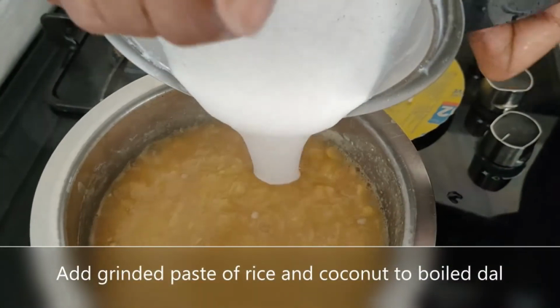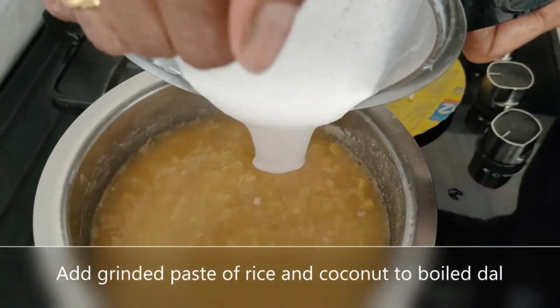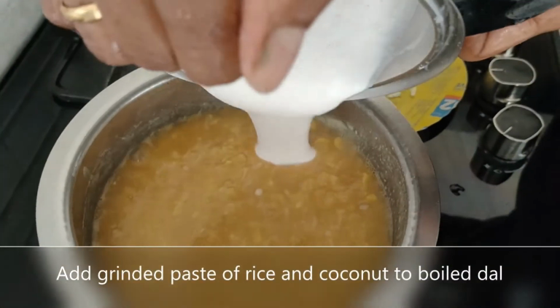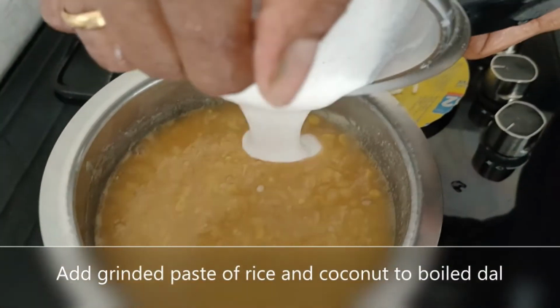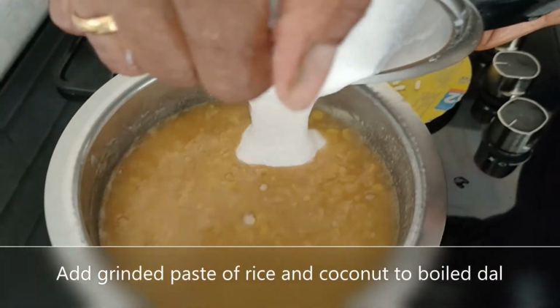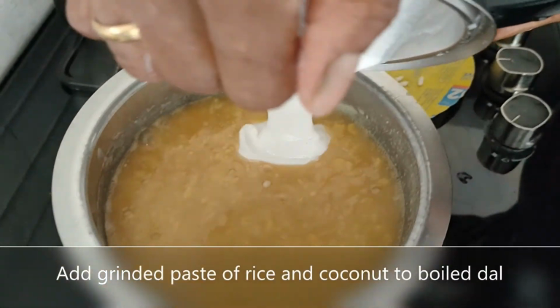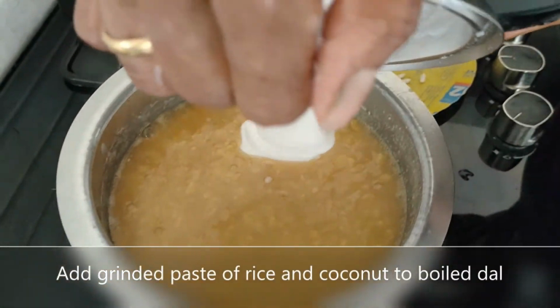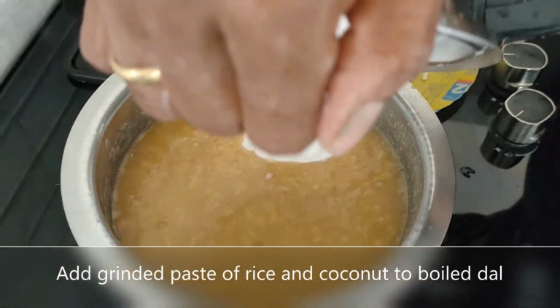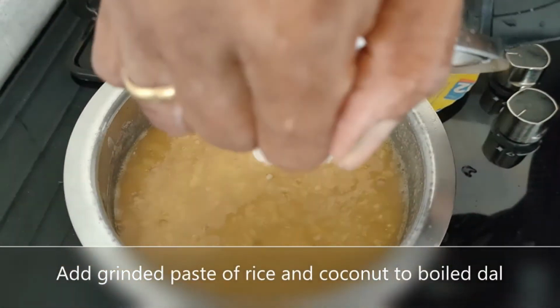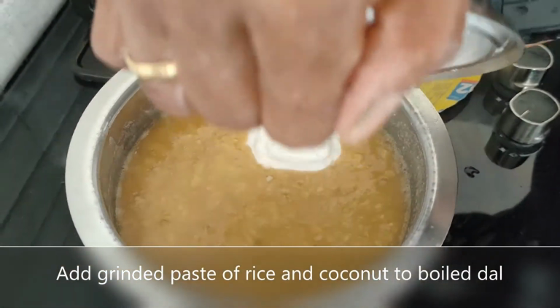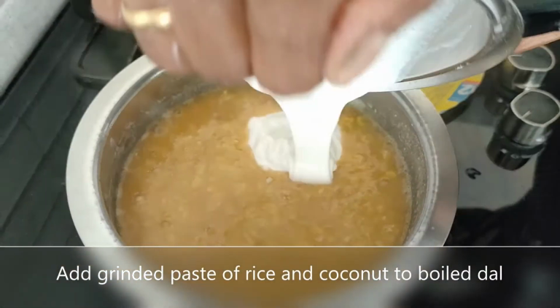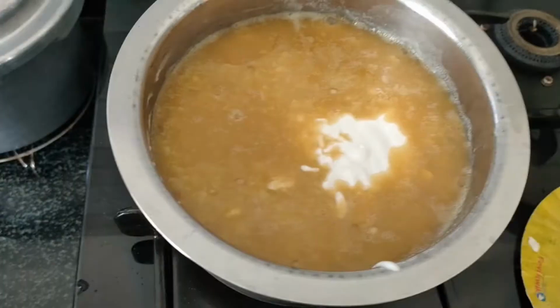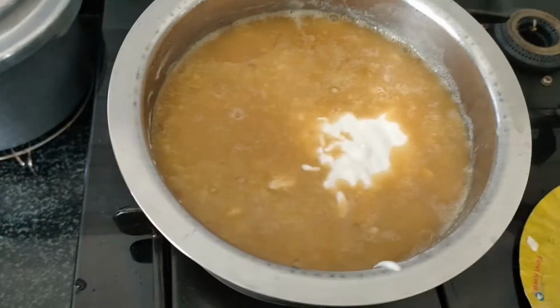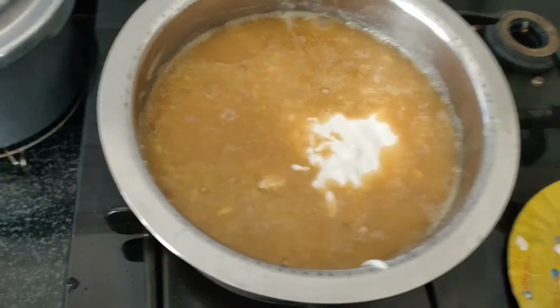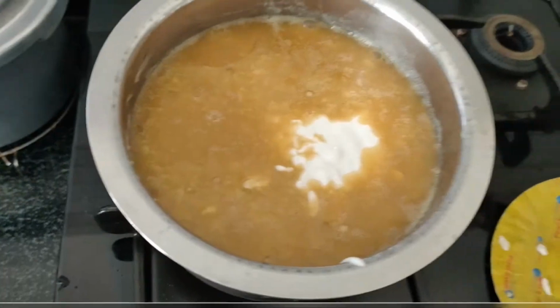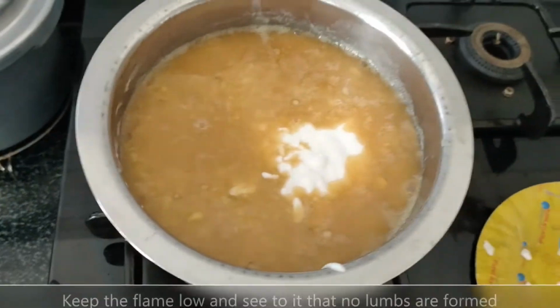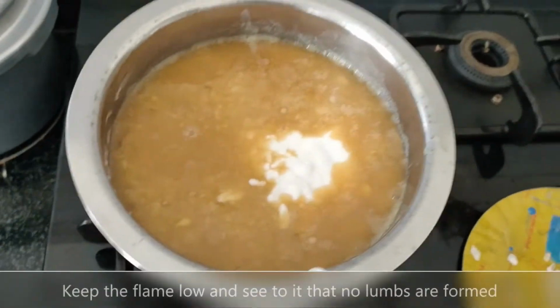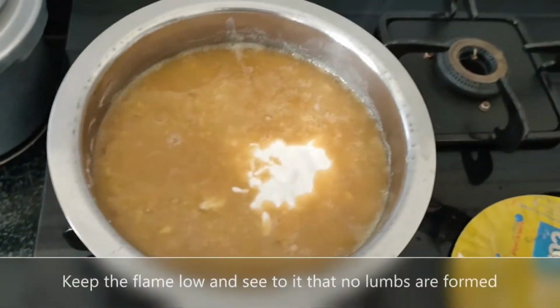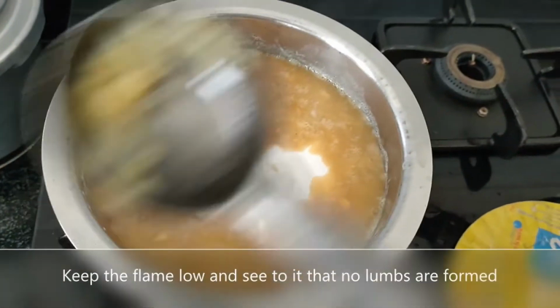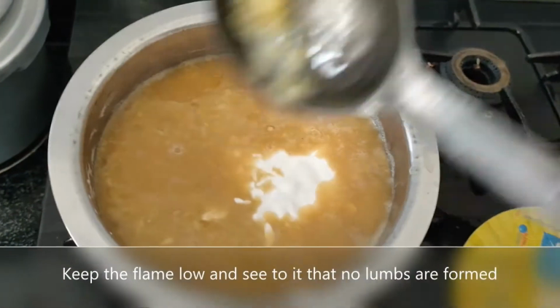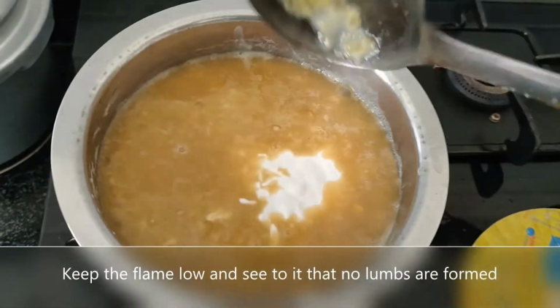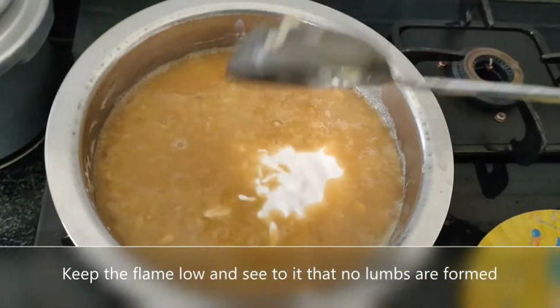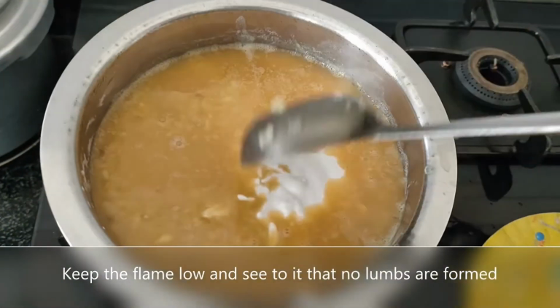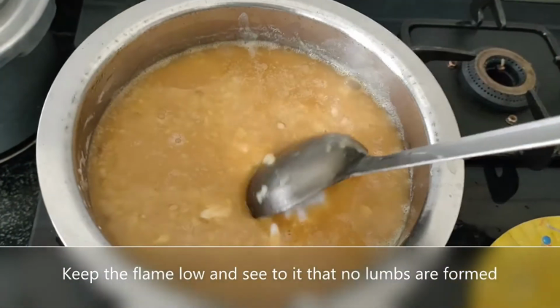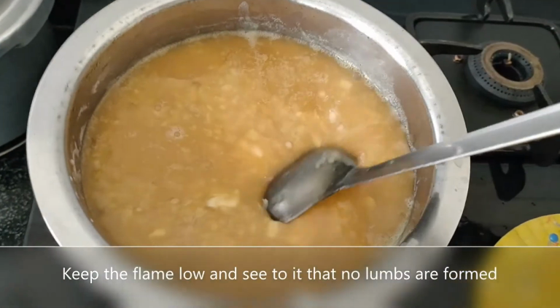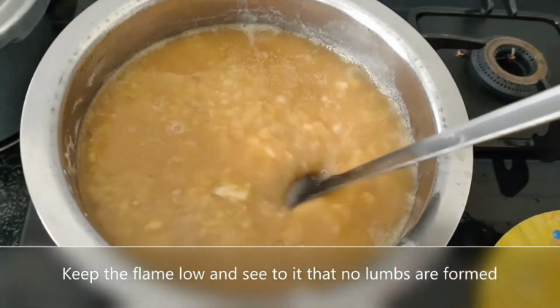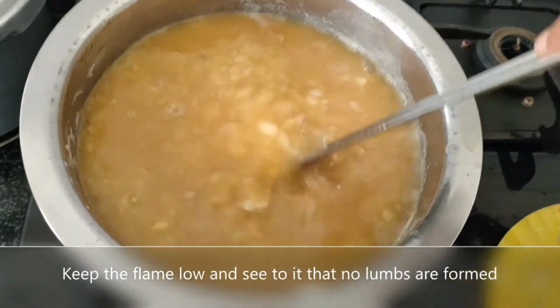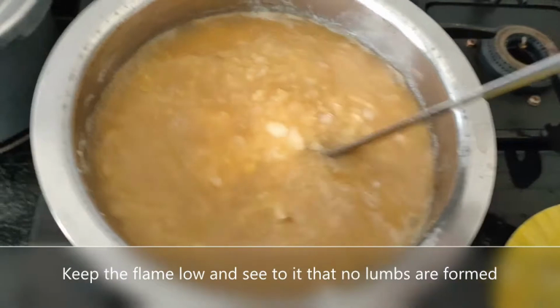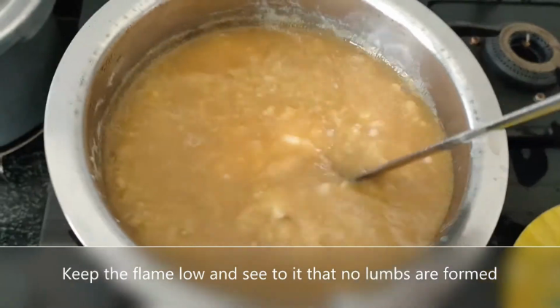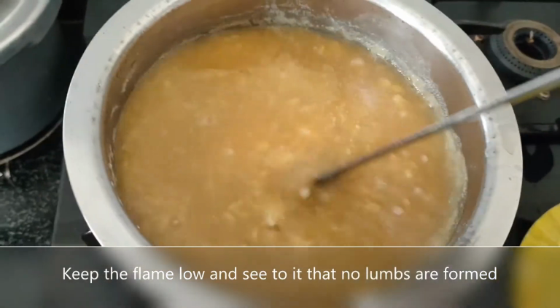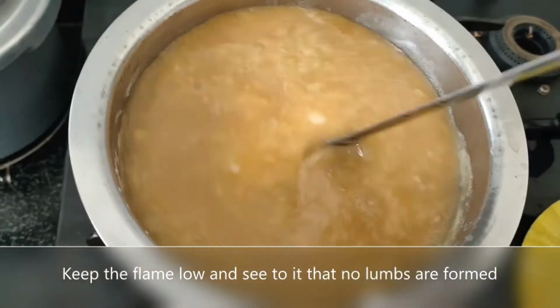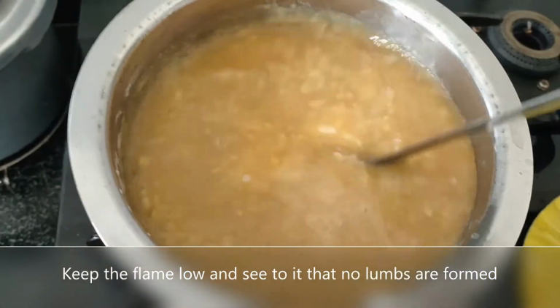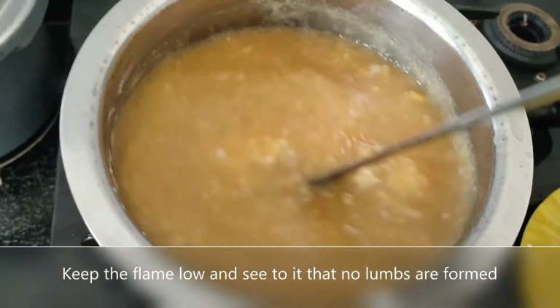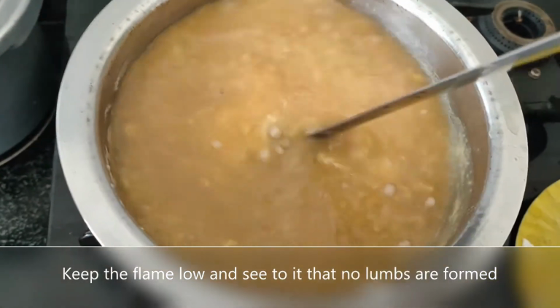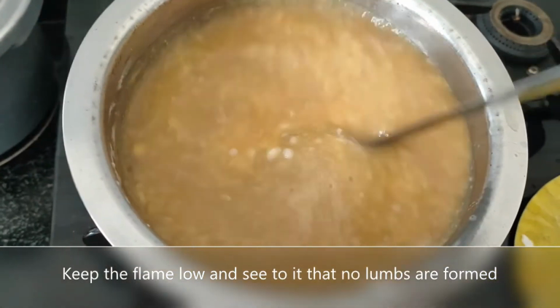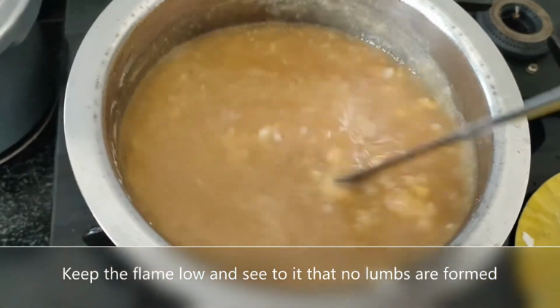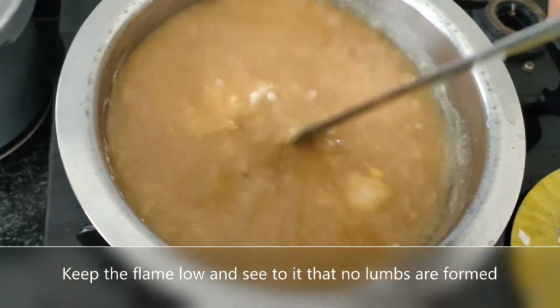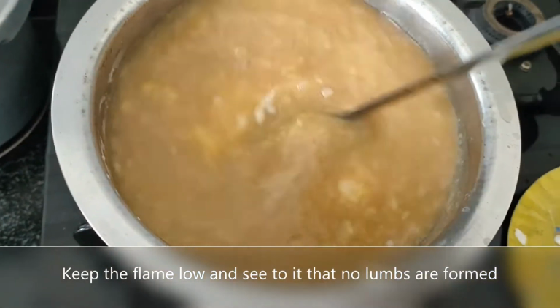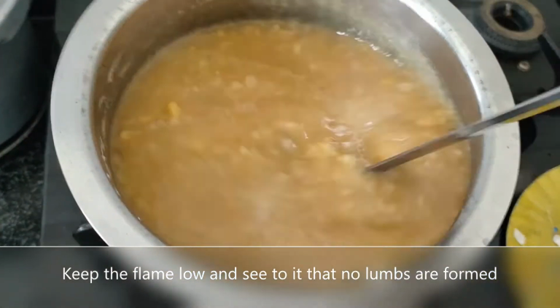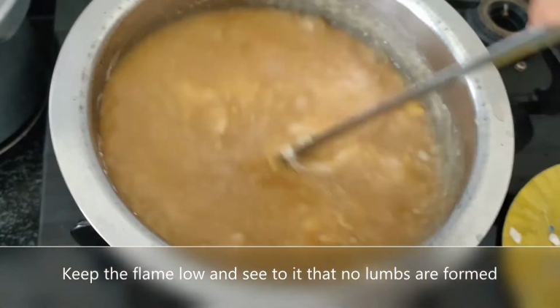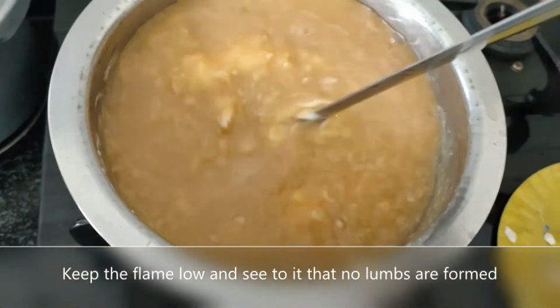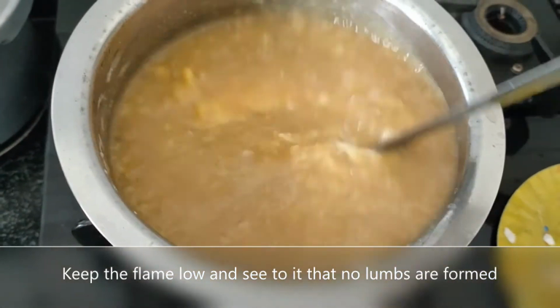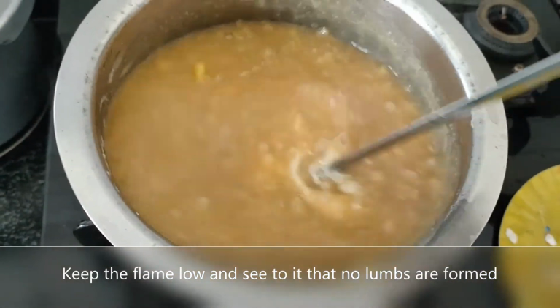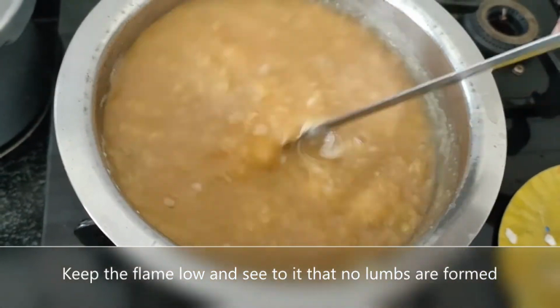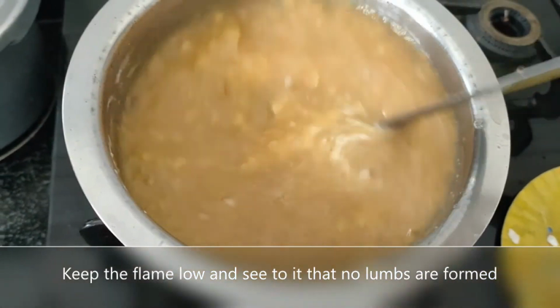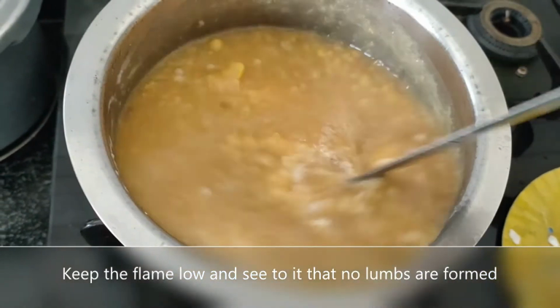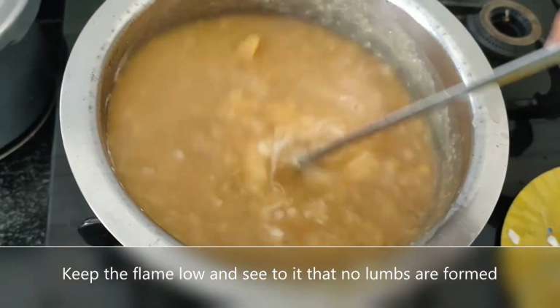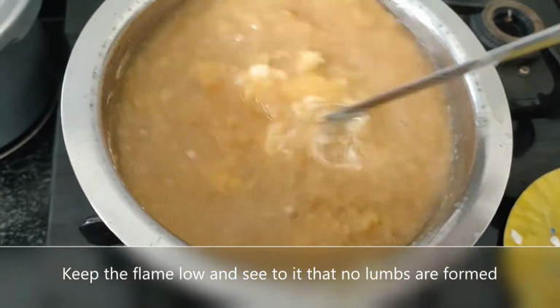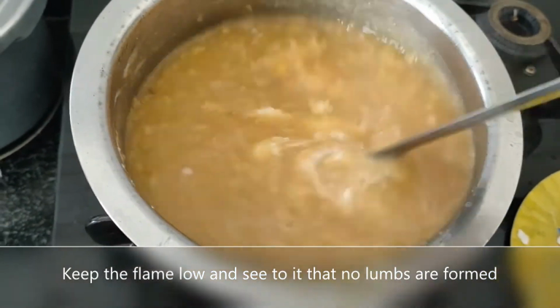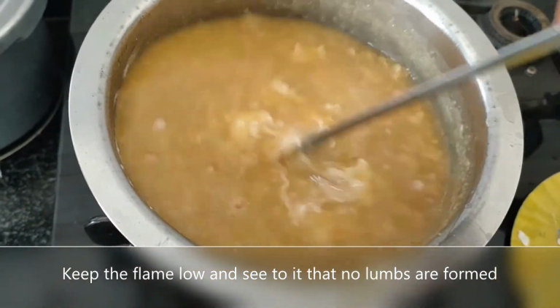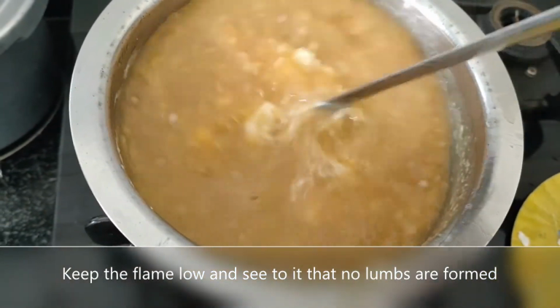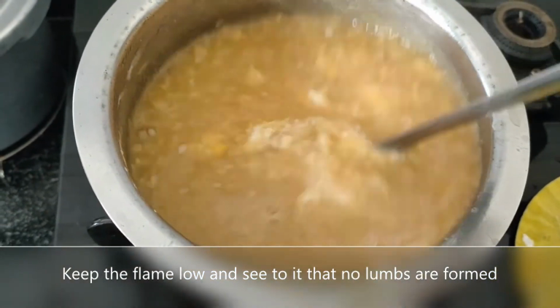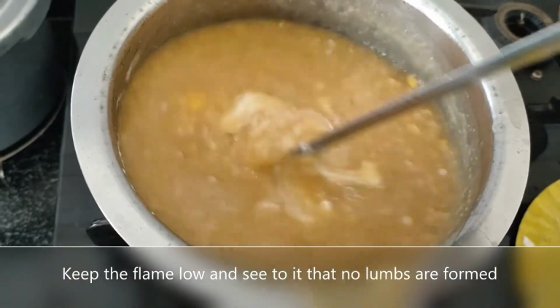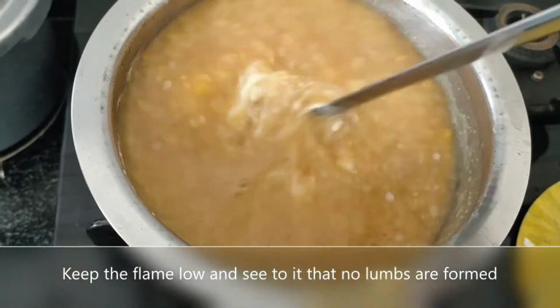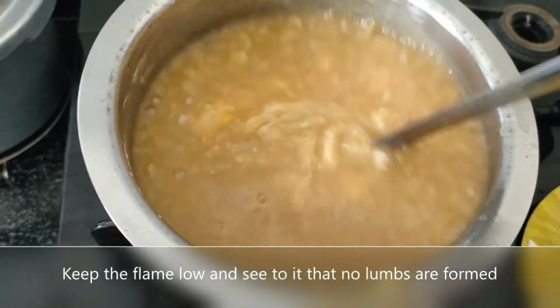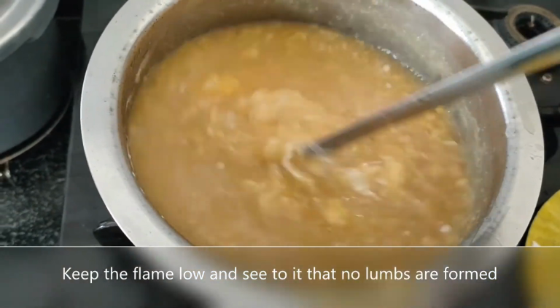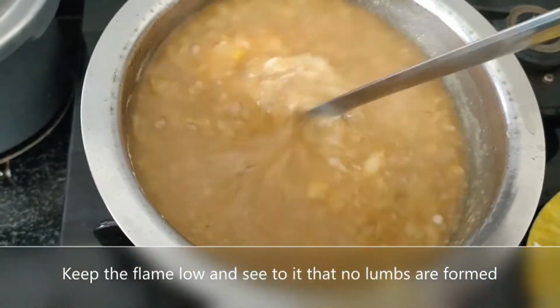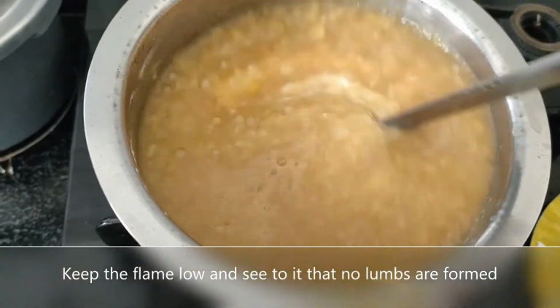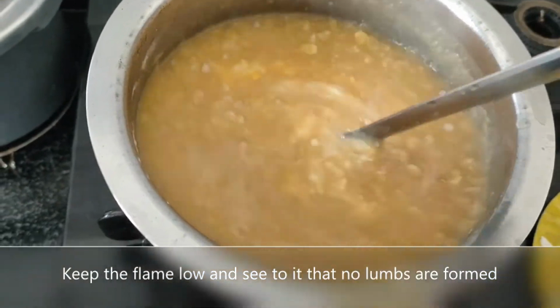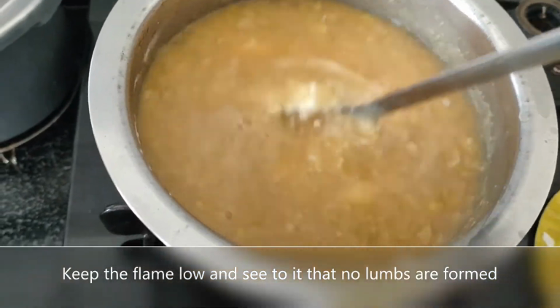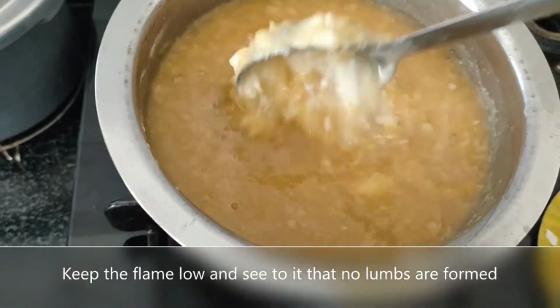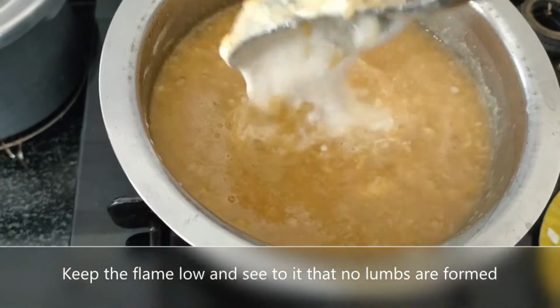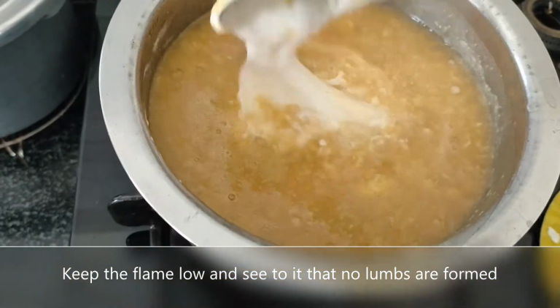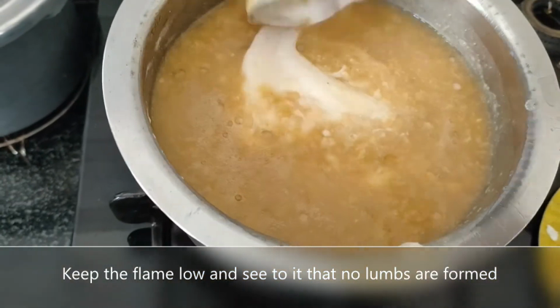After 2 minutes, add the coconut and rice ground mixture to the dal and cook it on low or medium heat for 5 minutes.